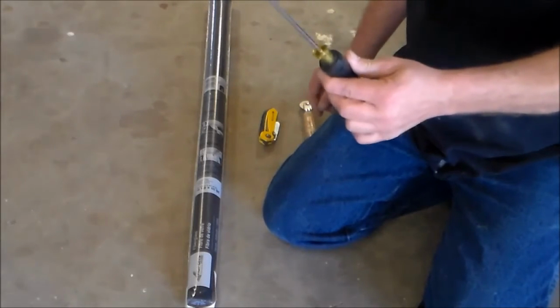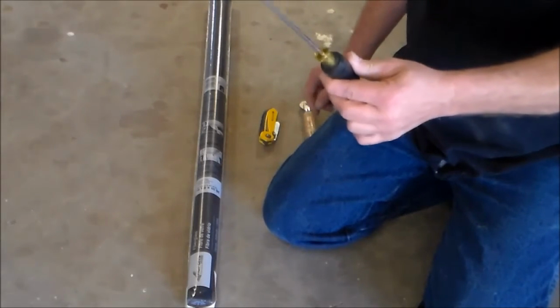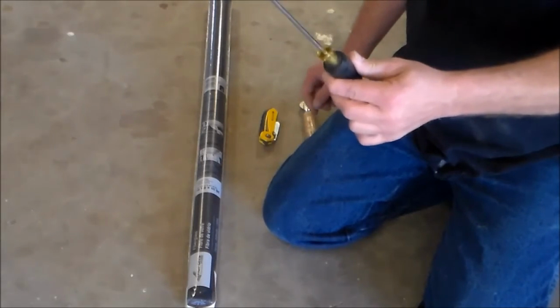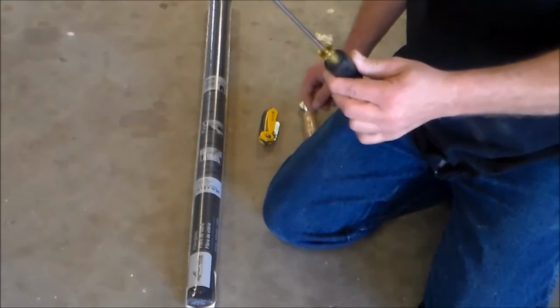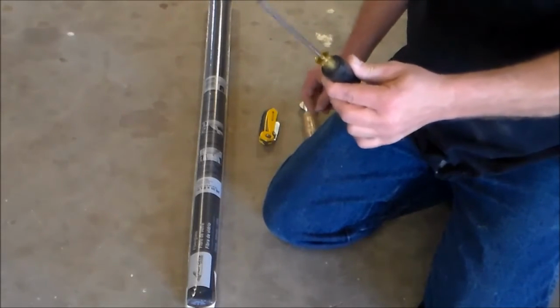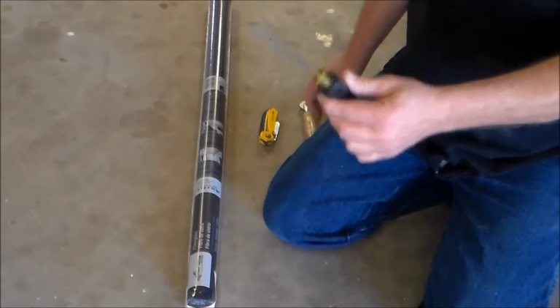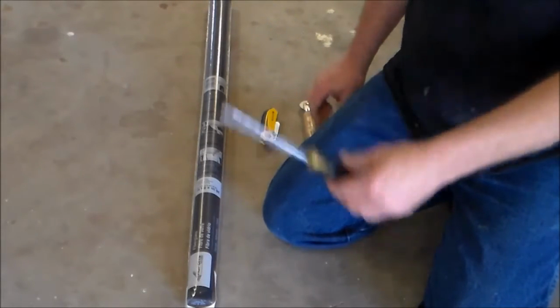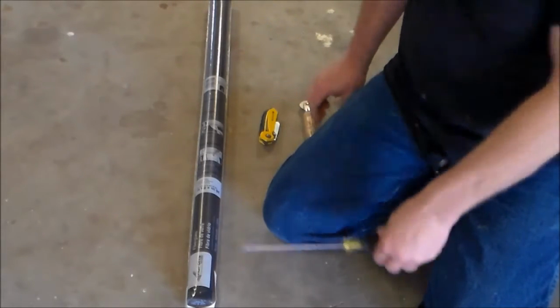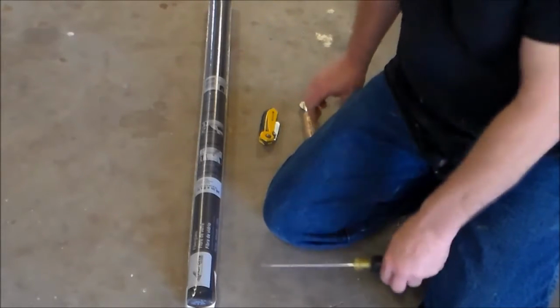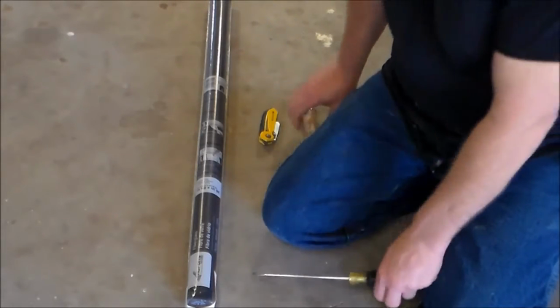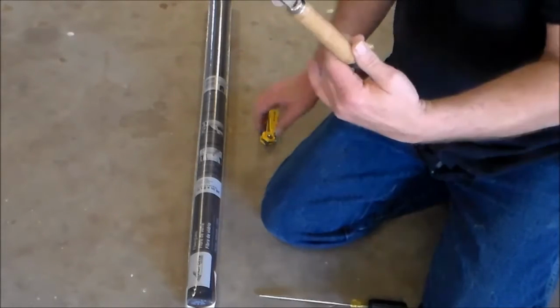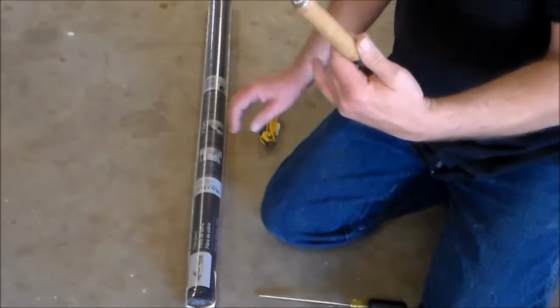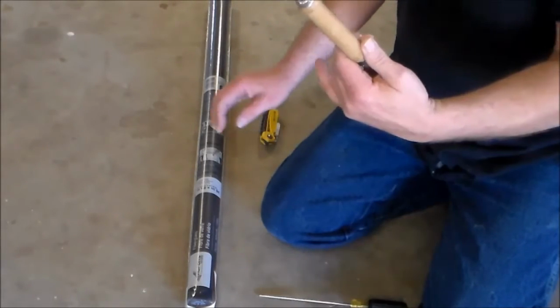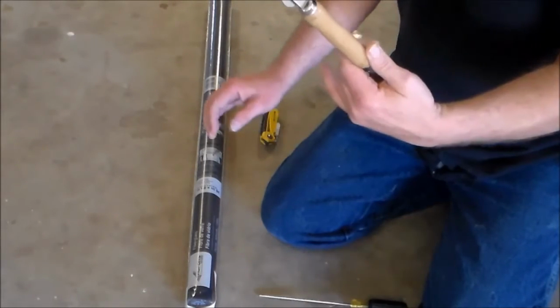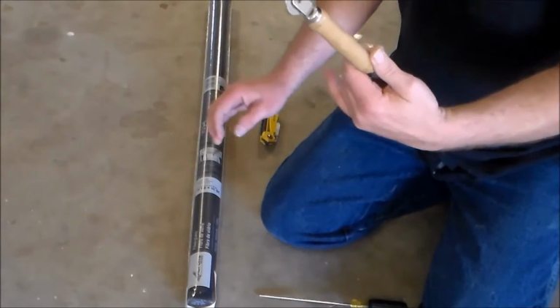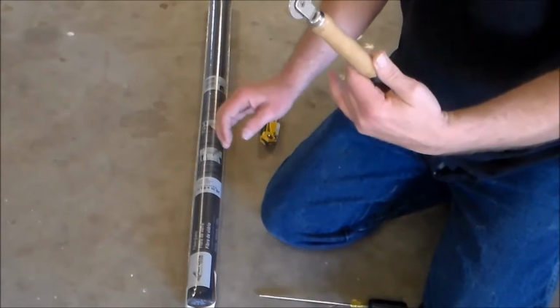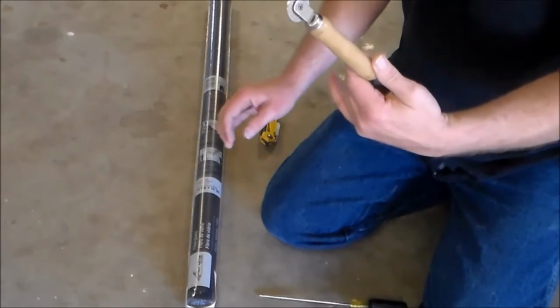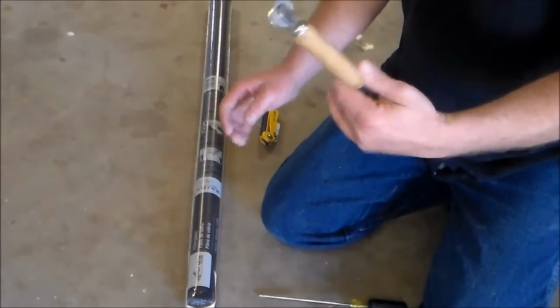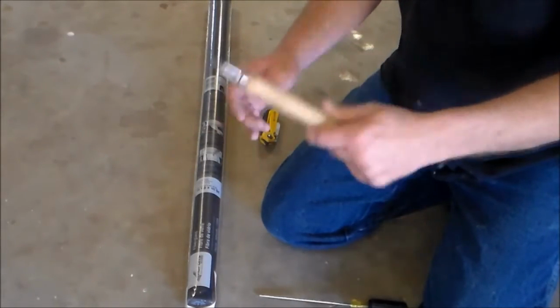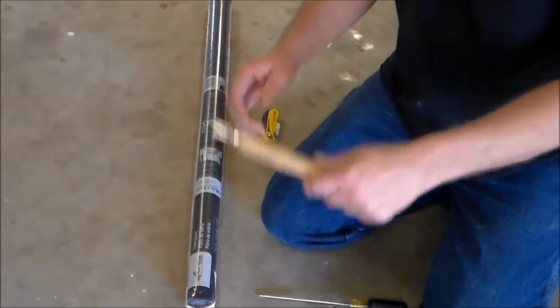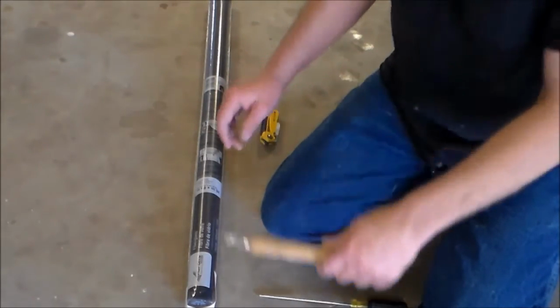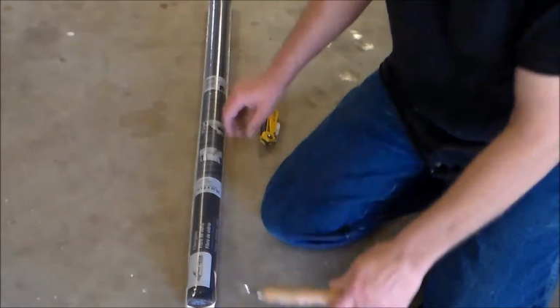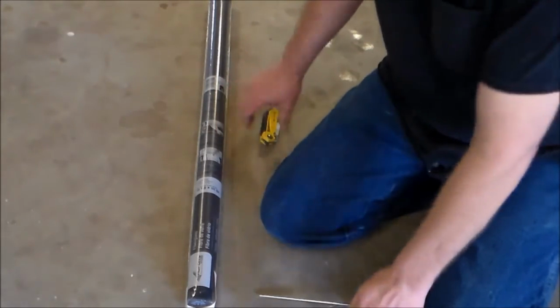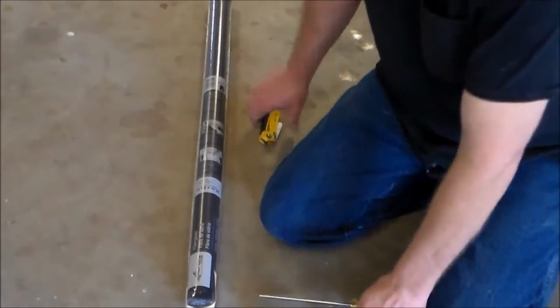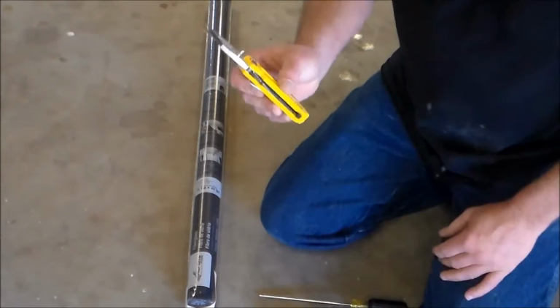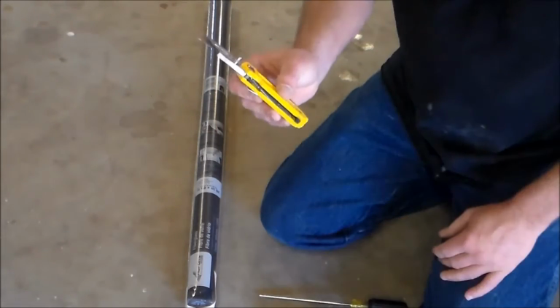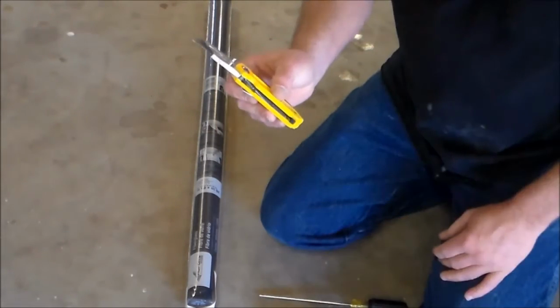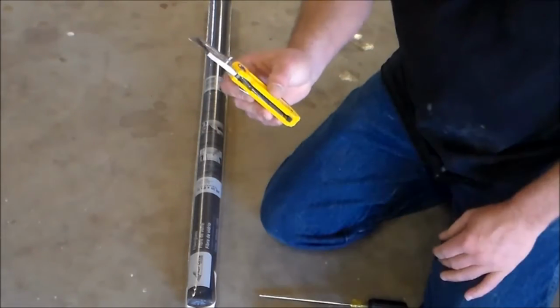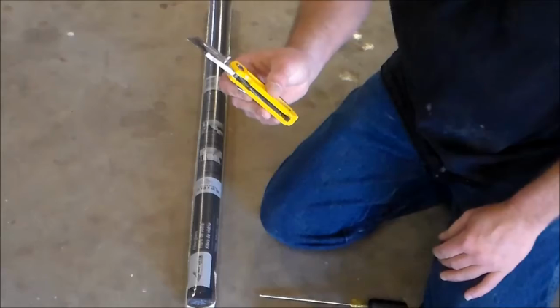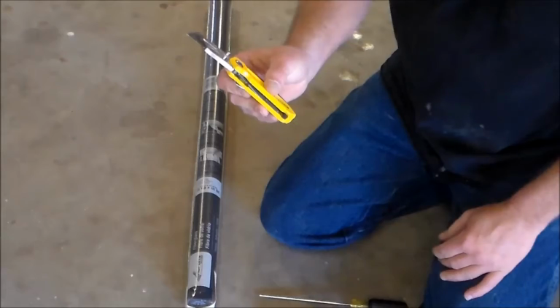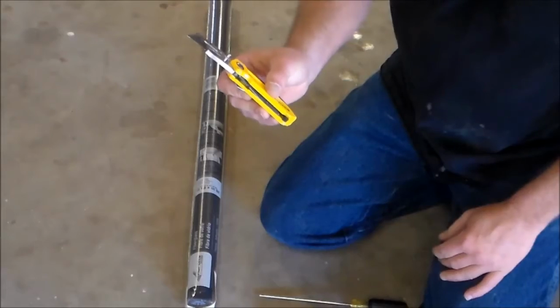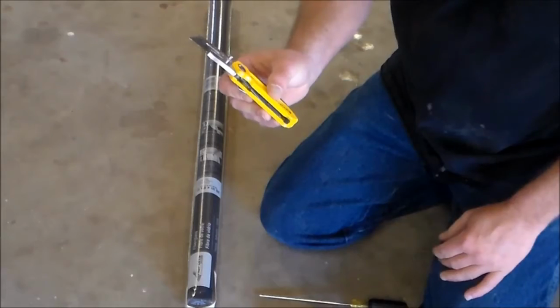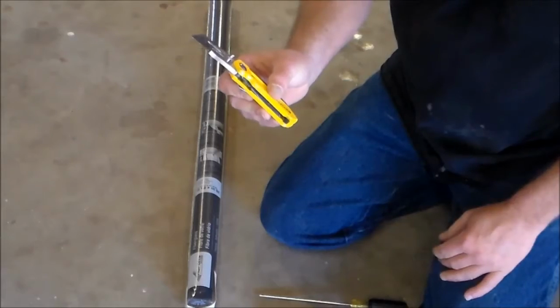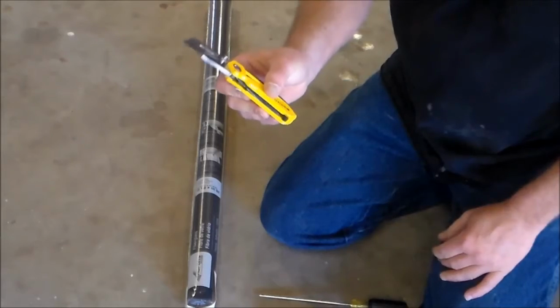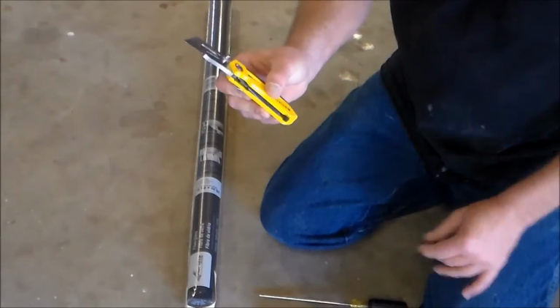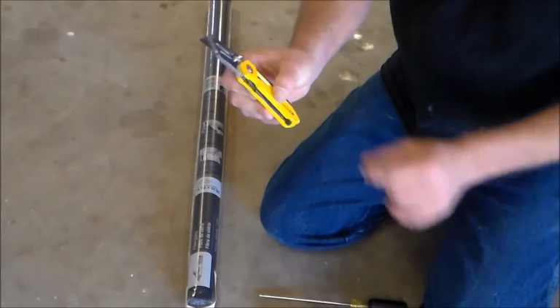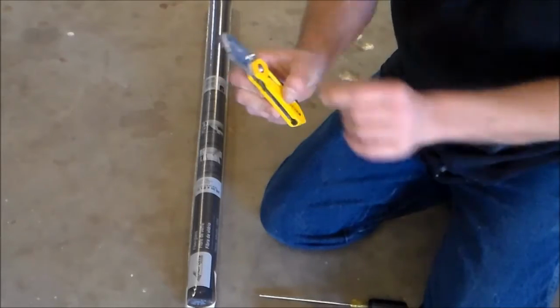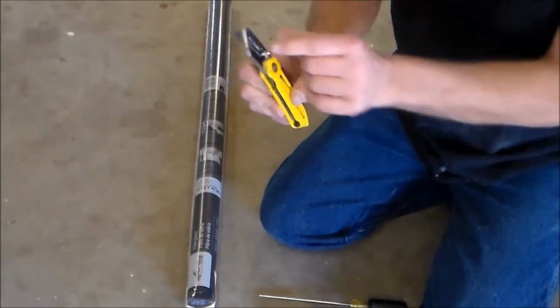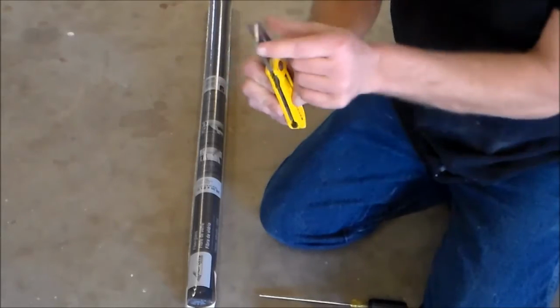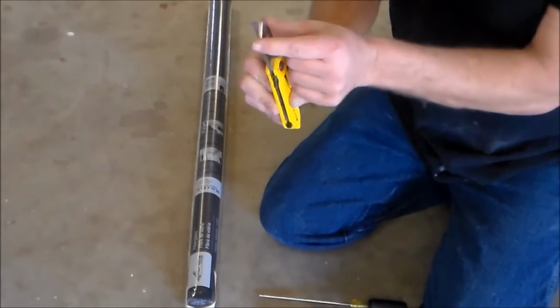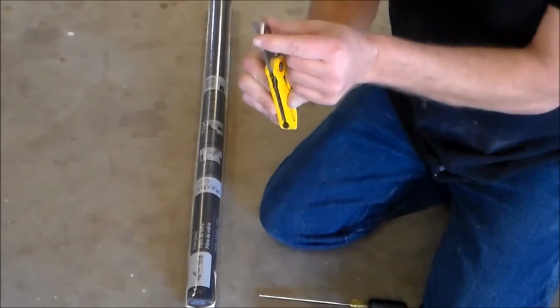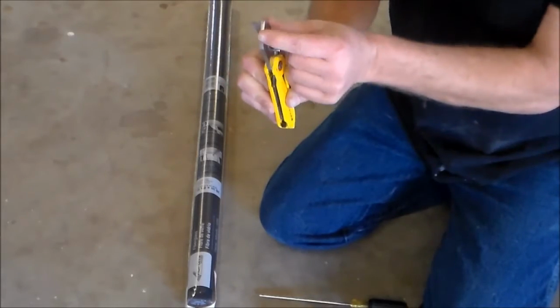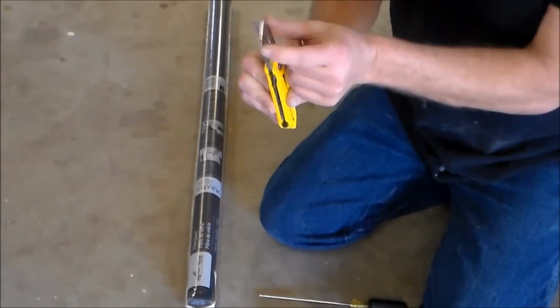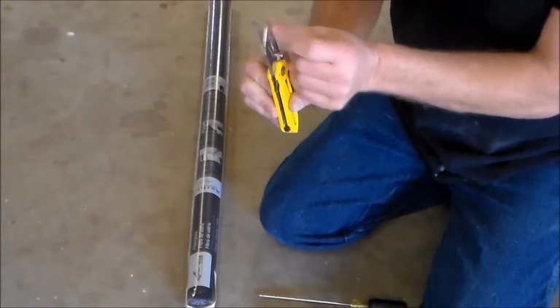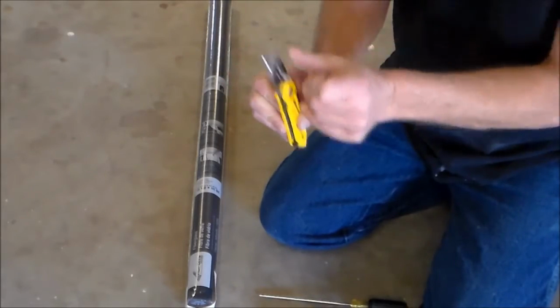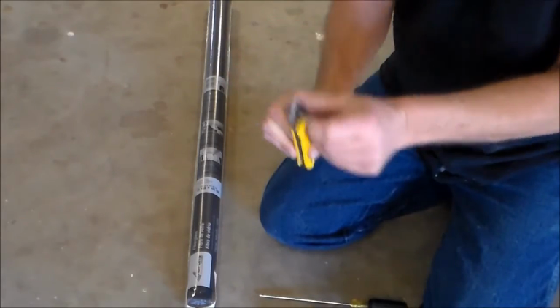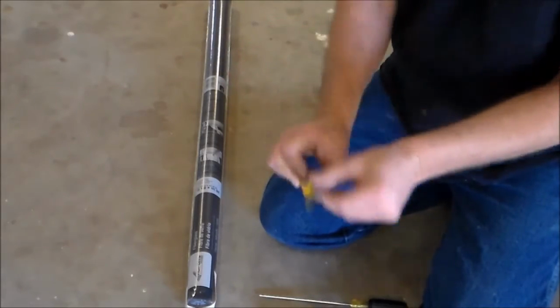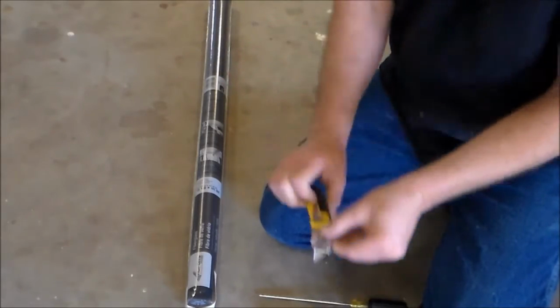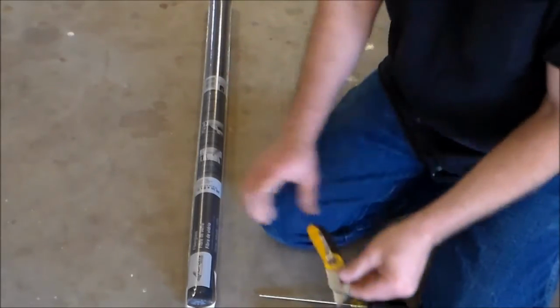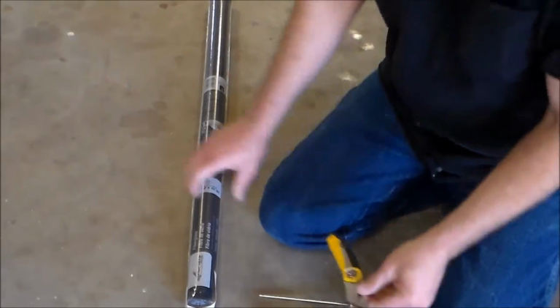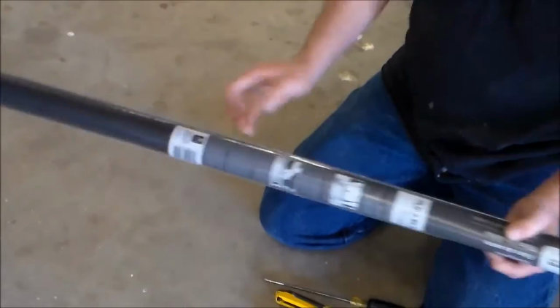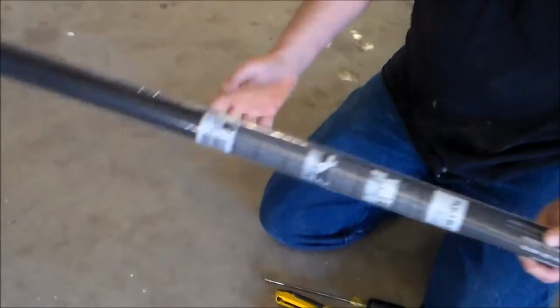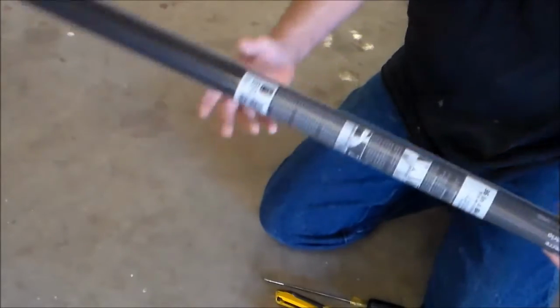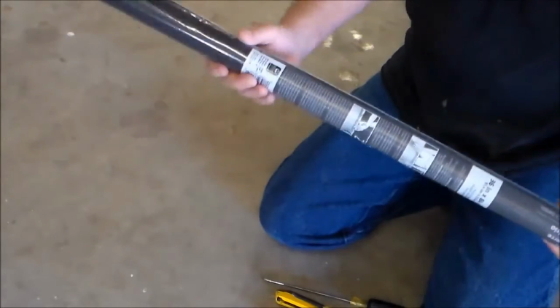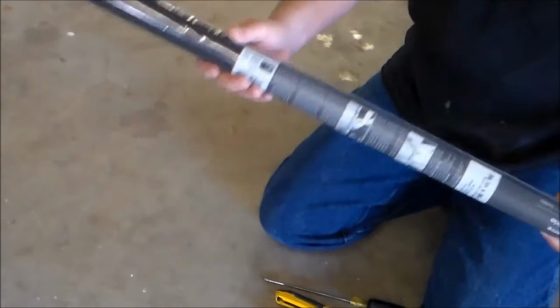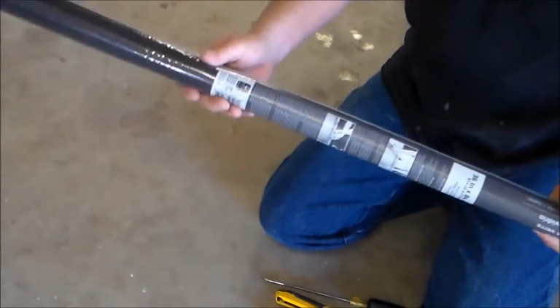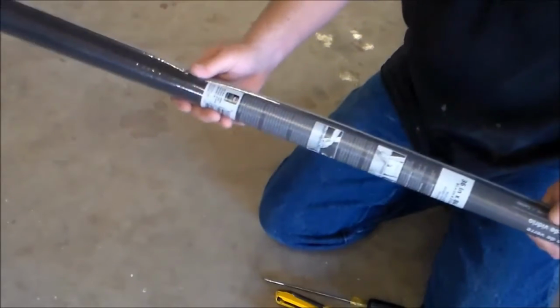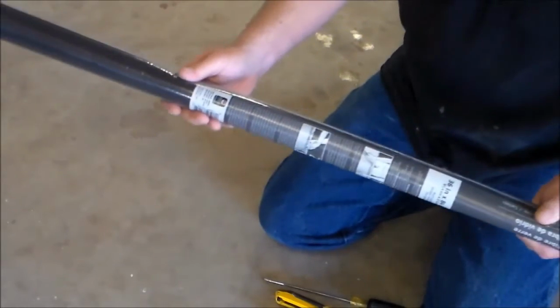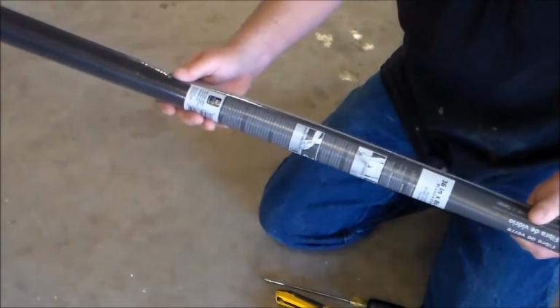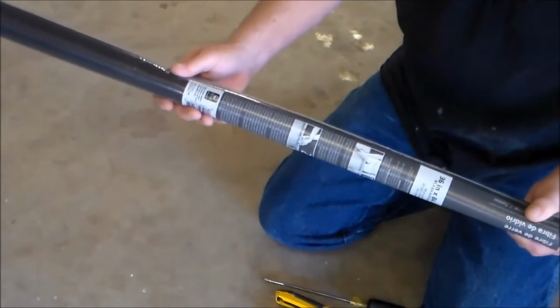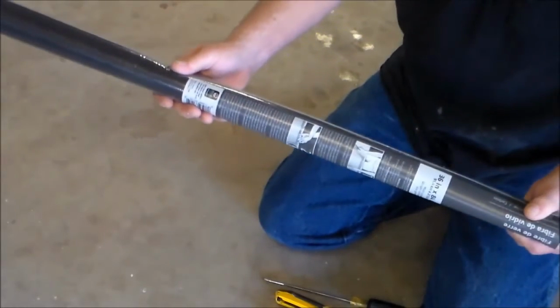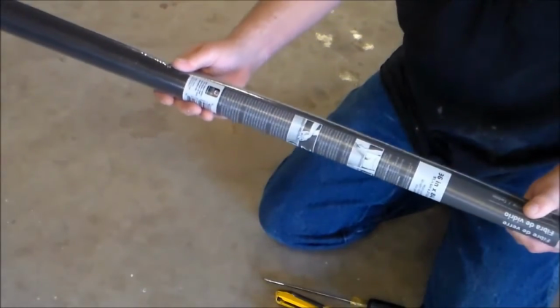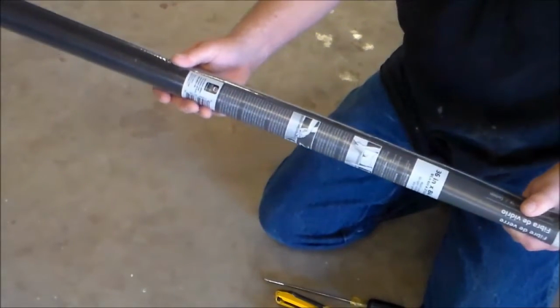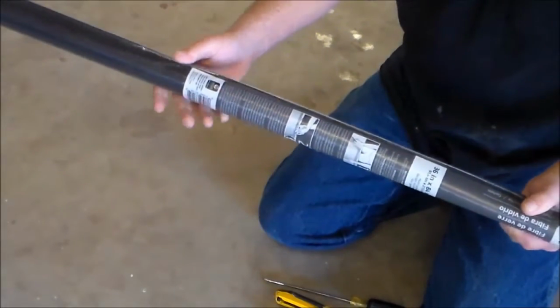You'll want a screwdriver, a spline tool, a good razor knife with a fresh razor, and of course some screen material.